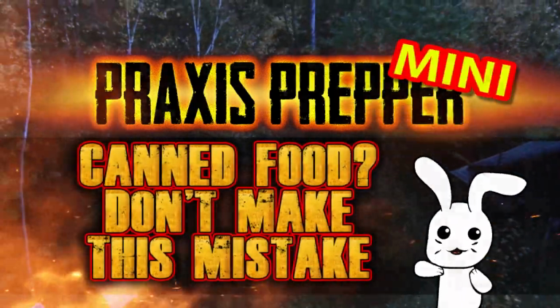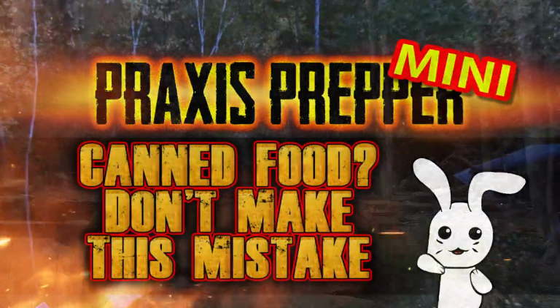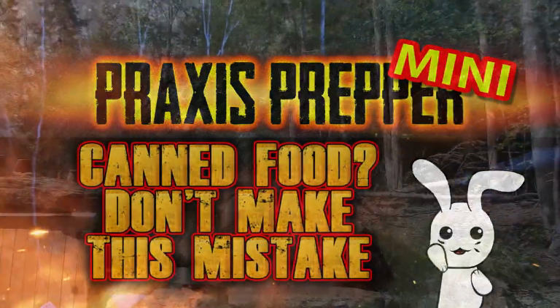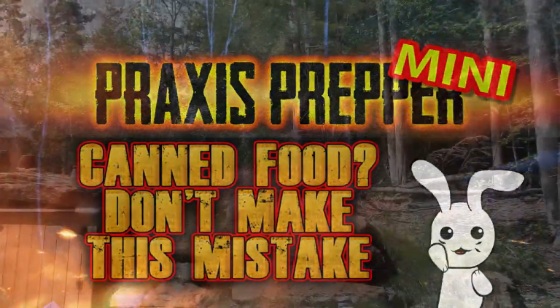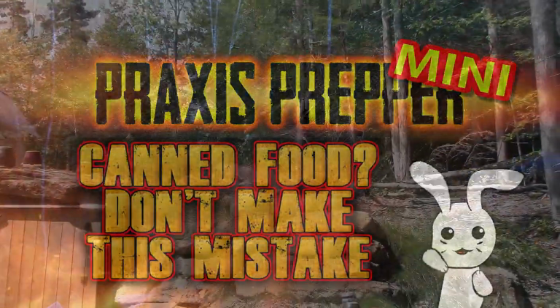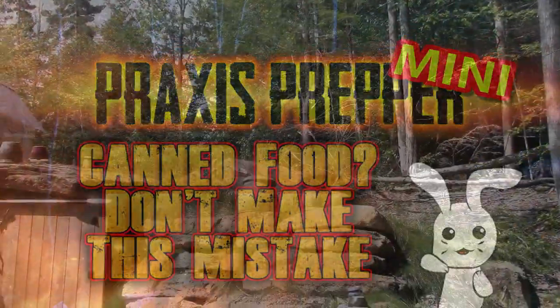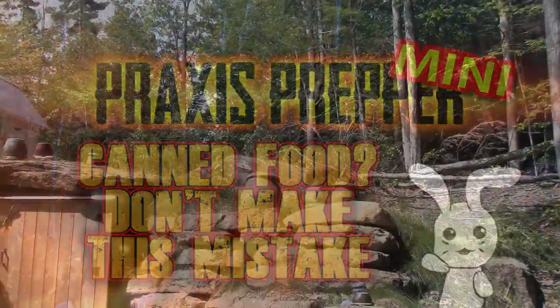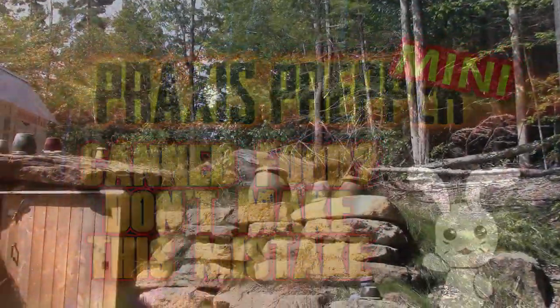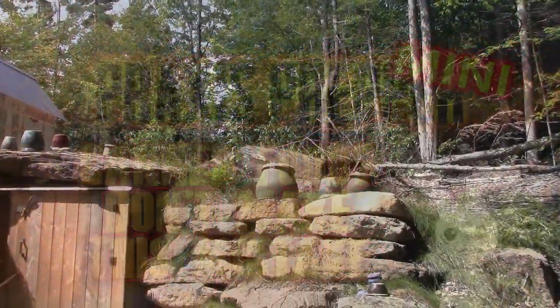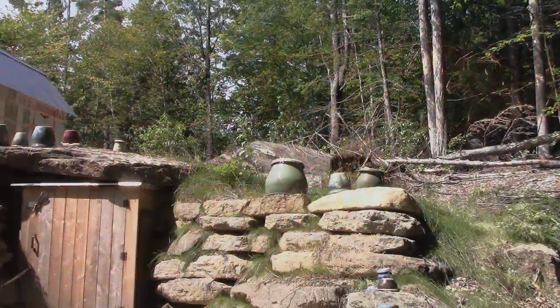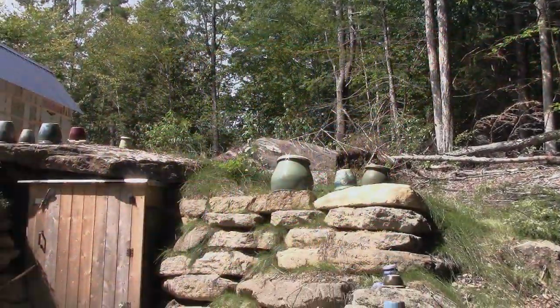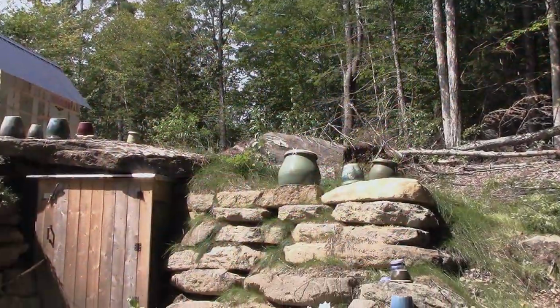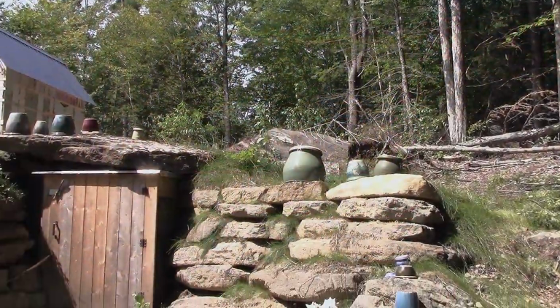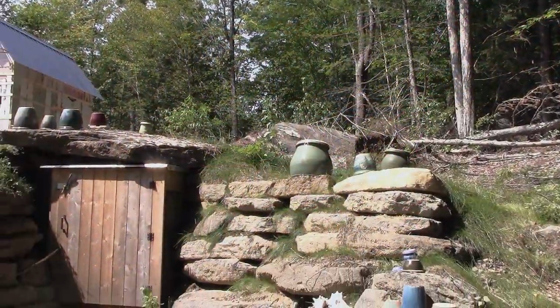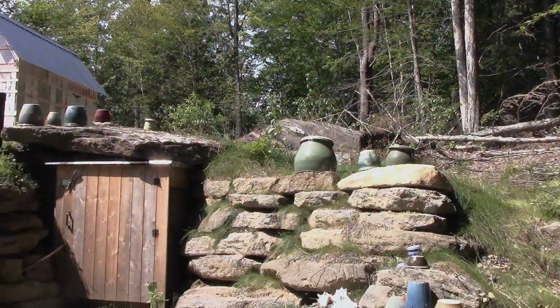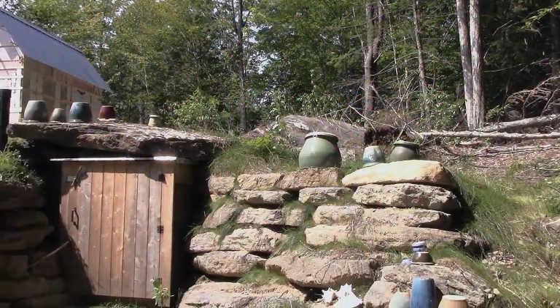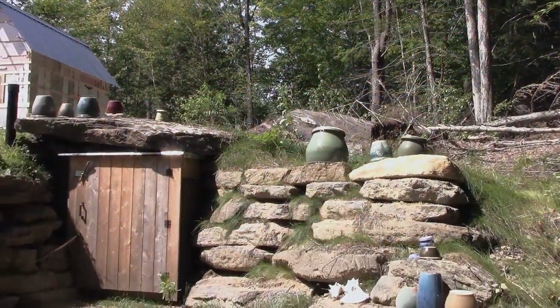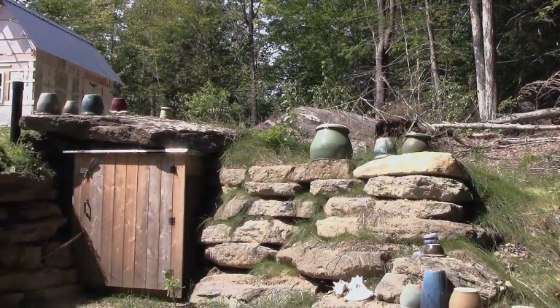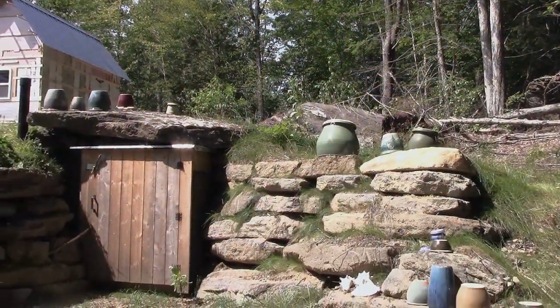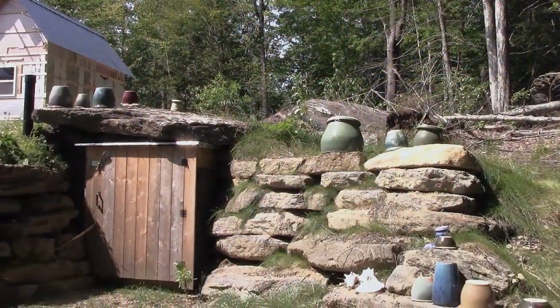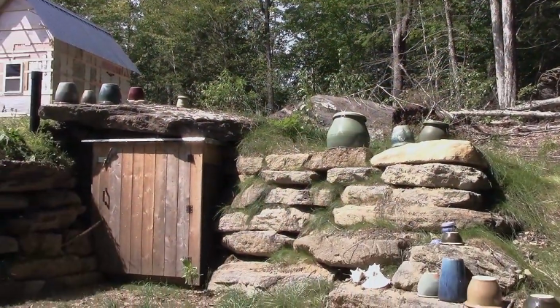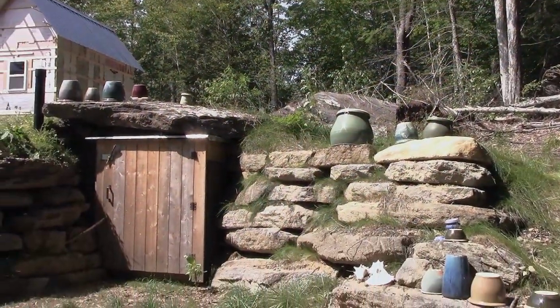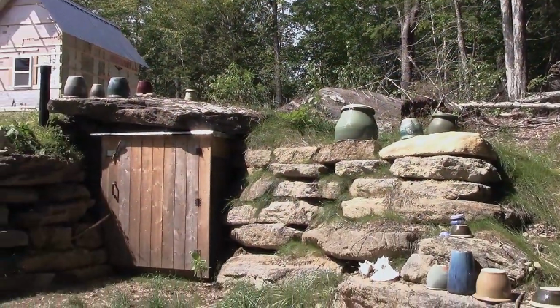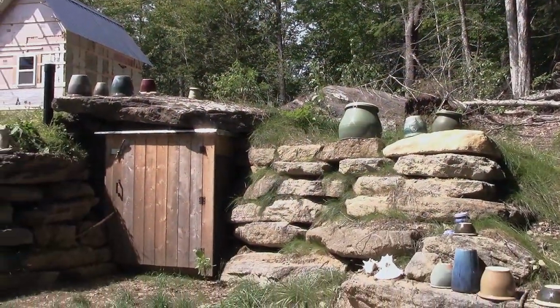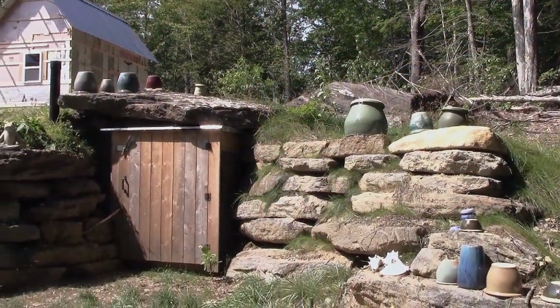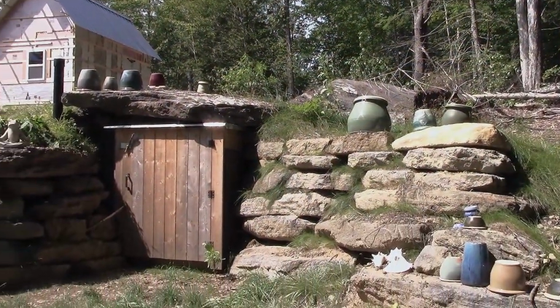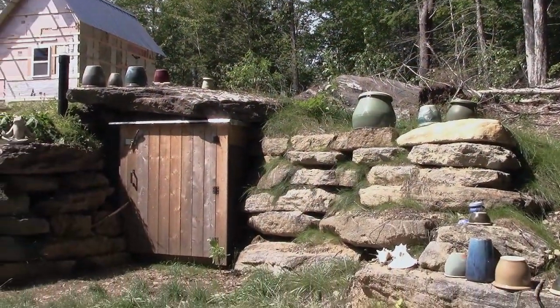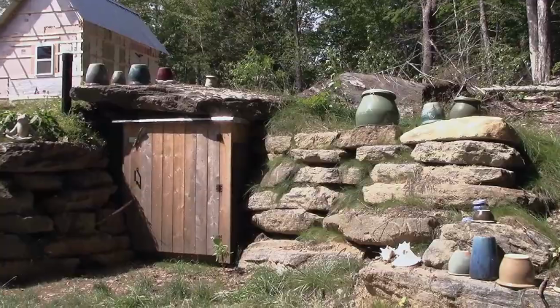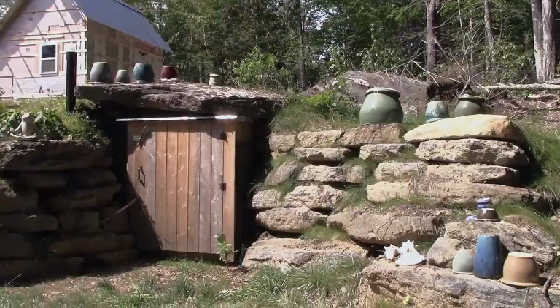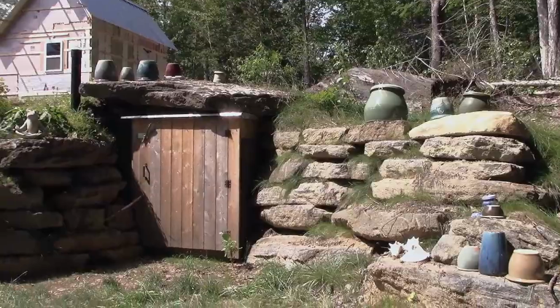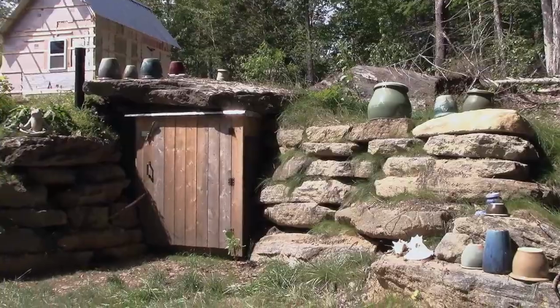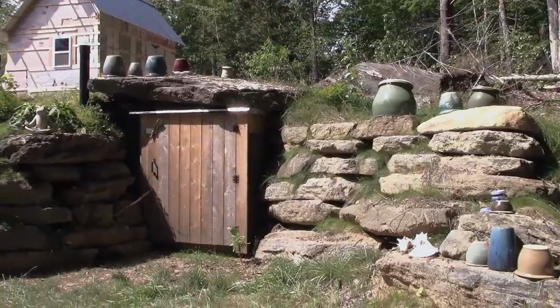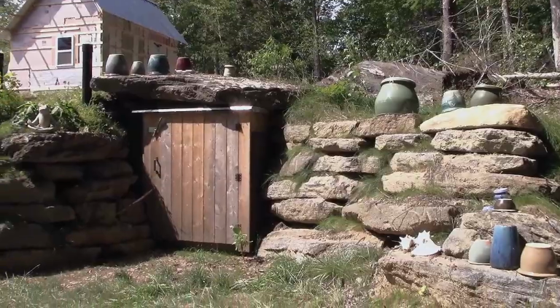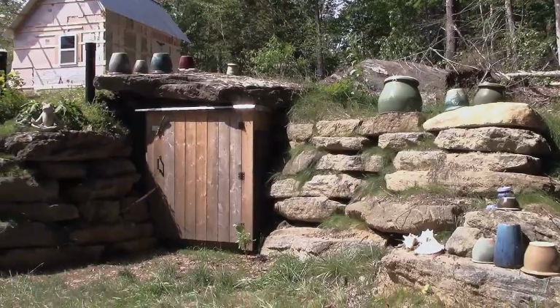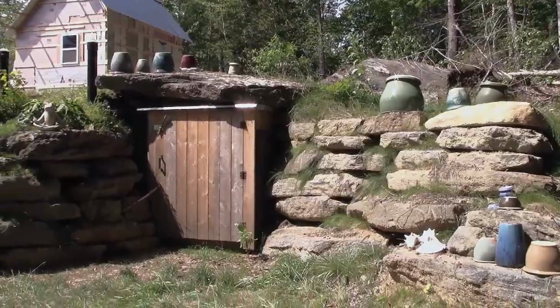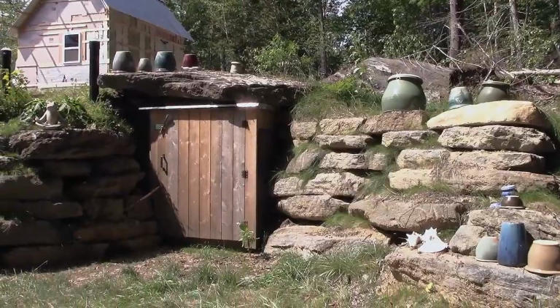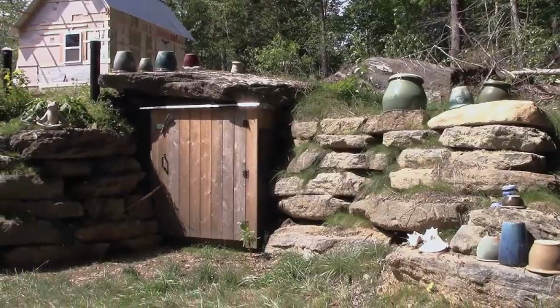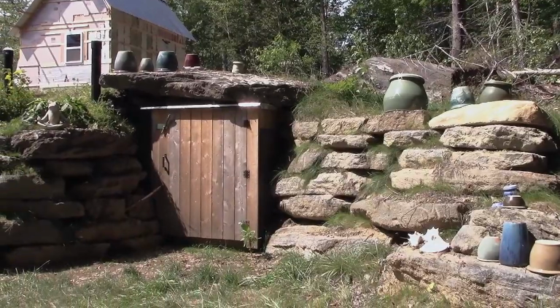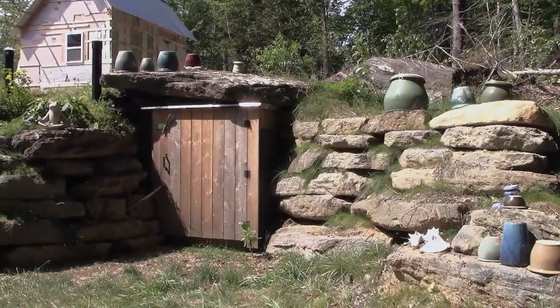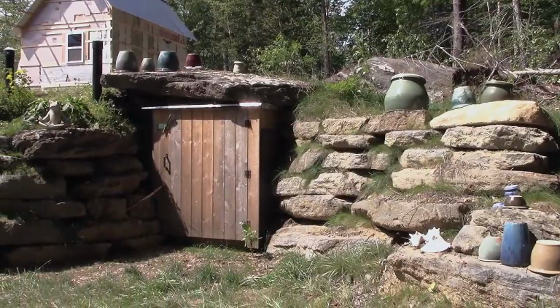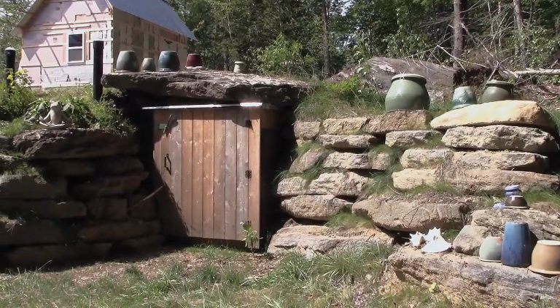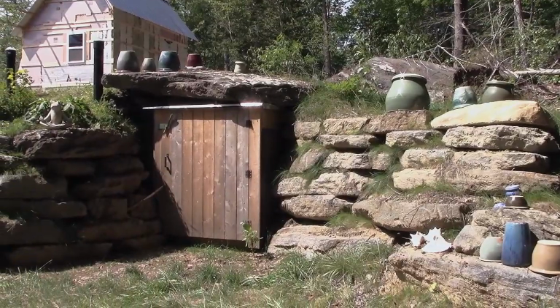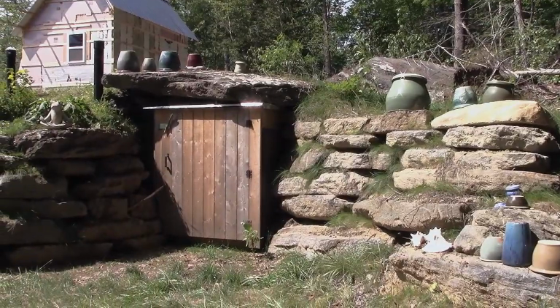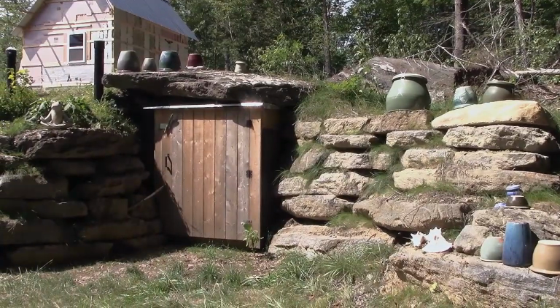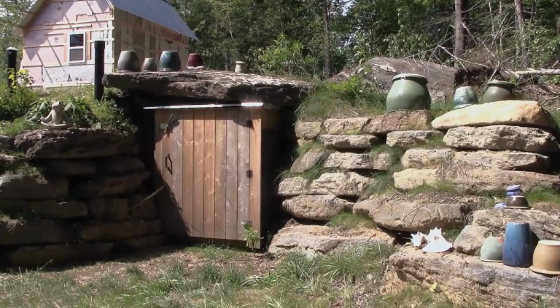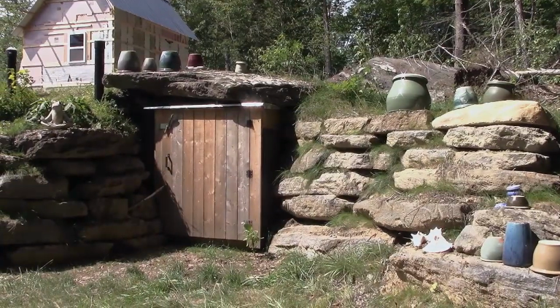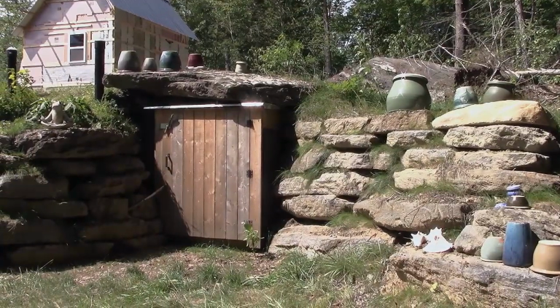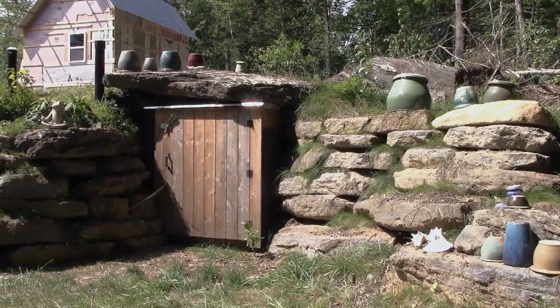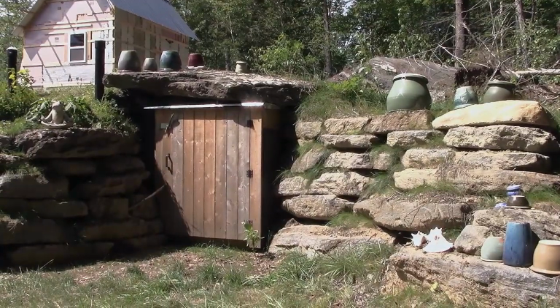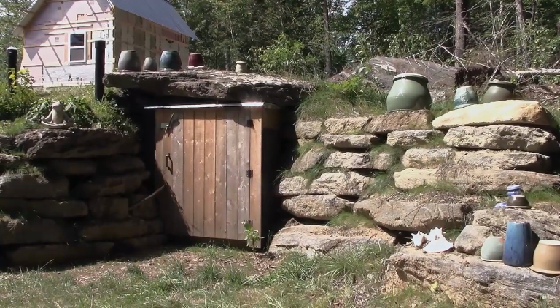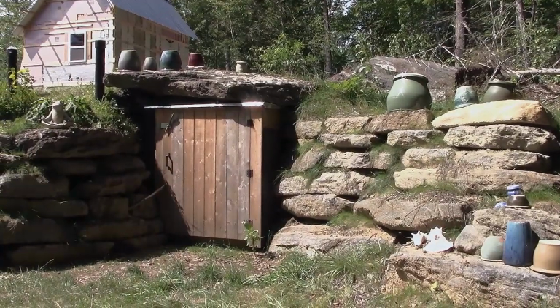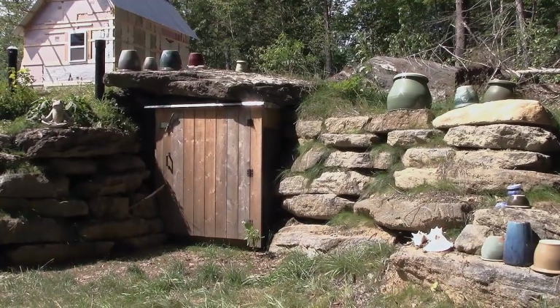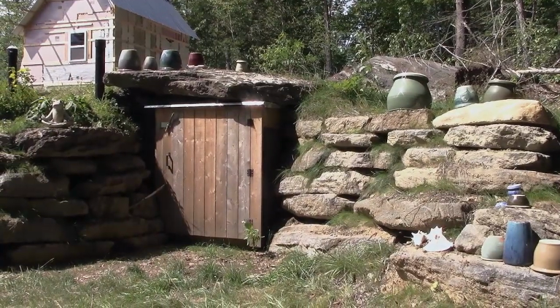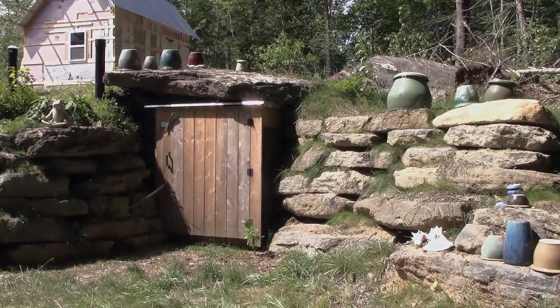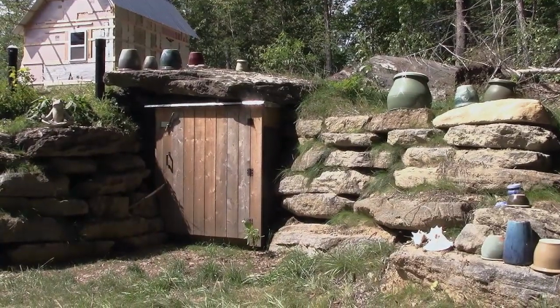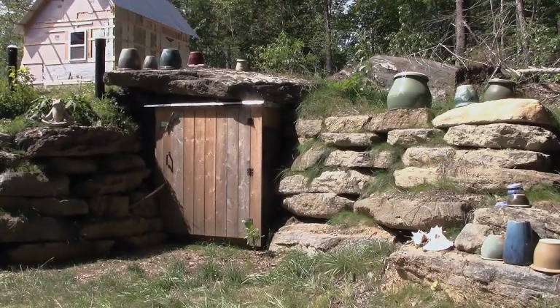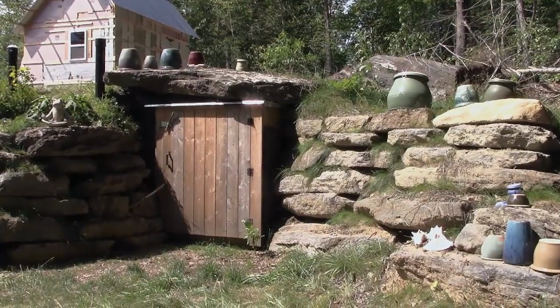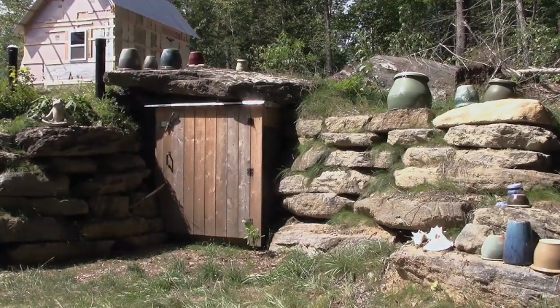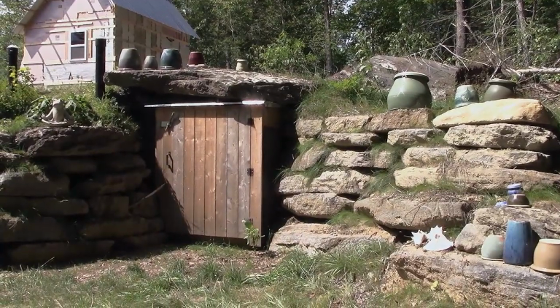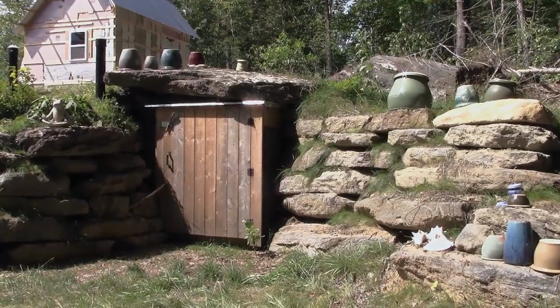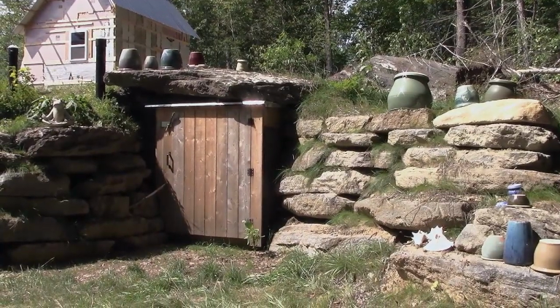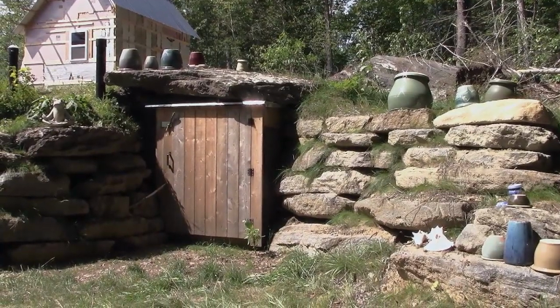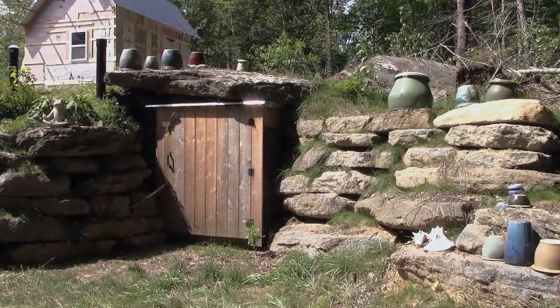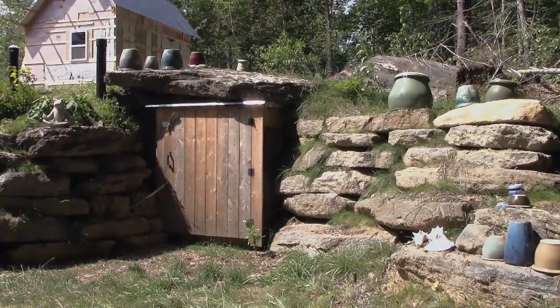Hey everybody, this is Praxis and I'm here in my root cellar, which I'm getting ready for the upcoming COVID-19 season in 2020.